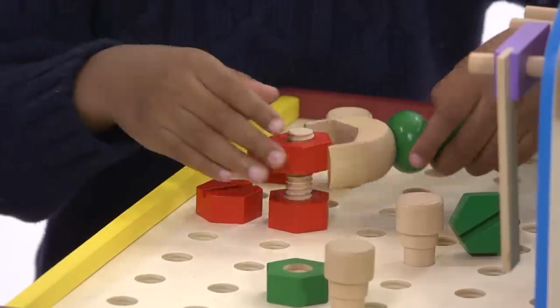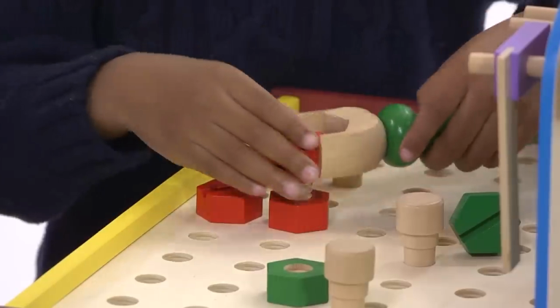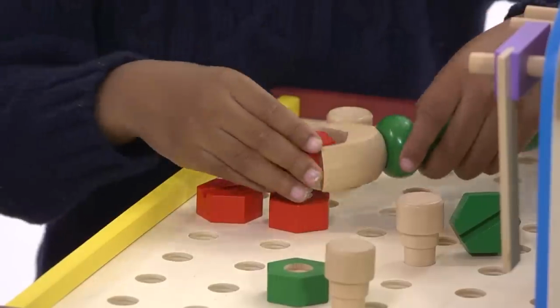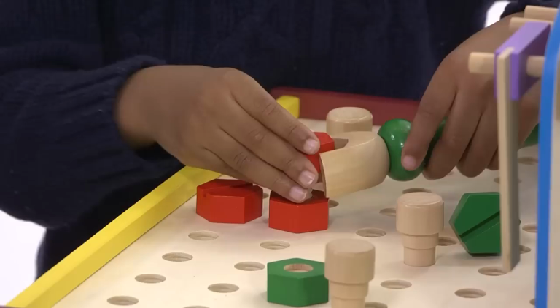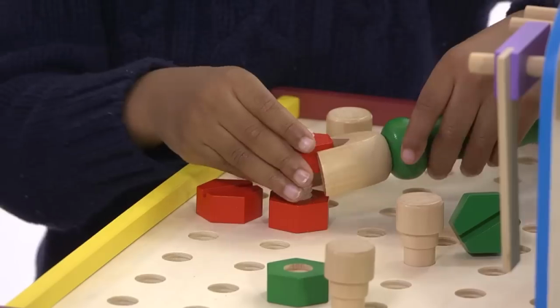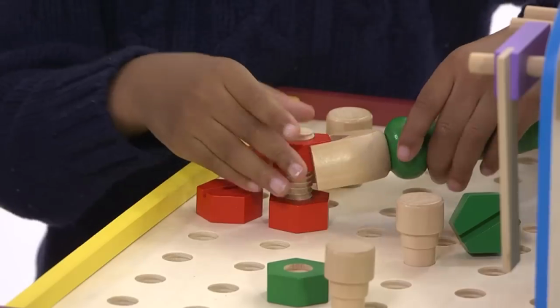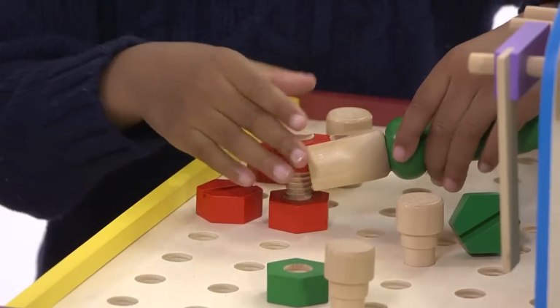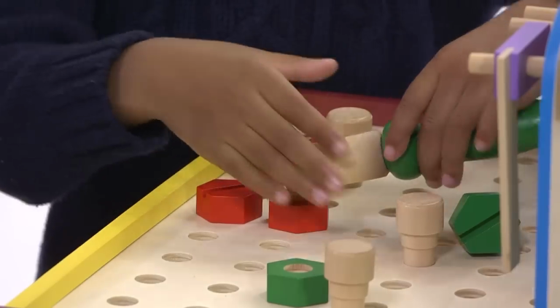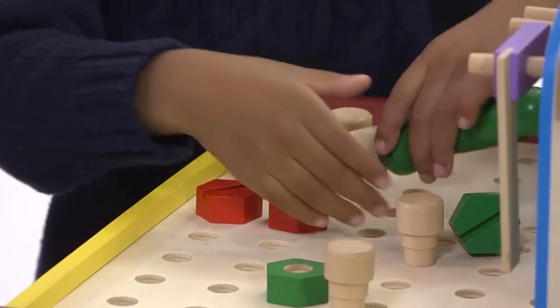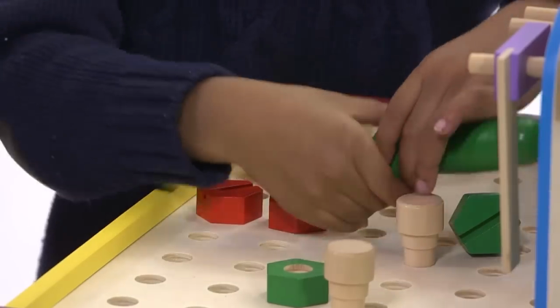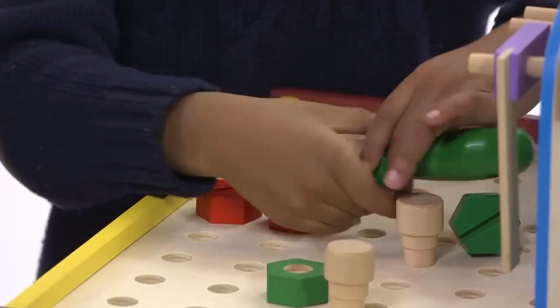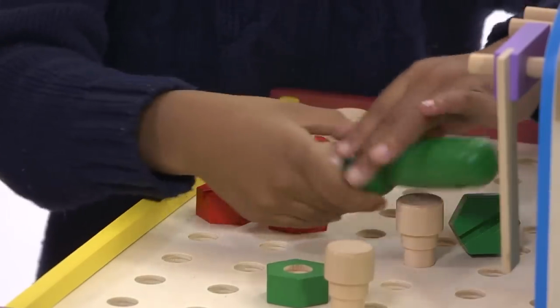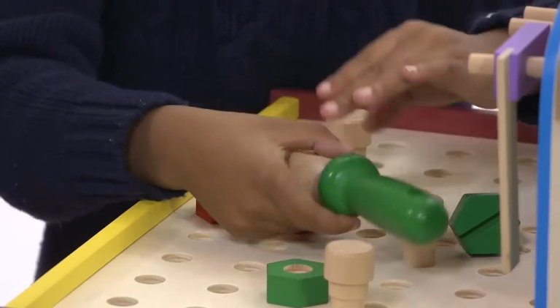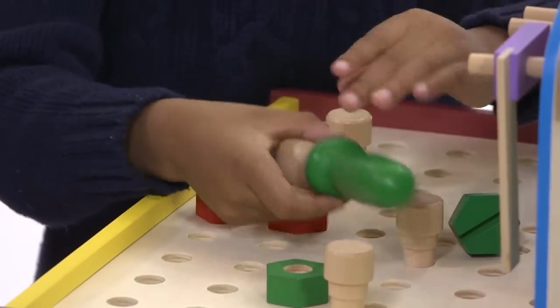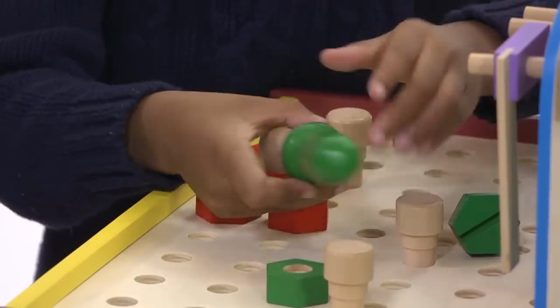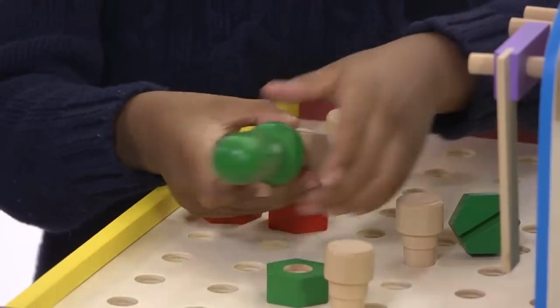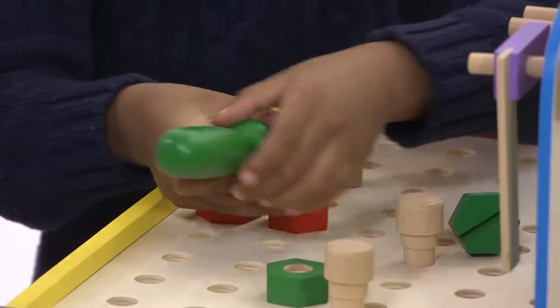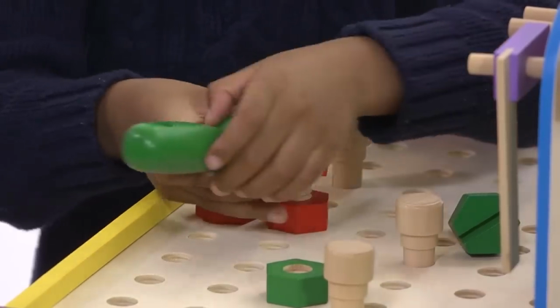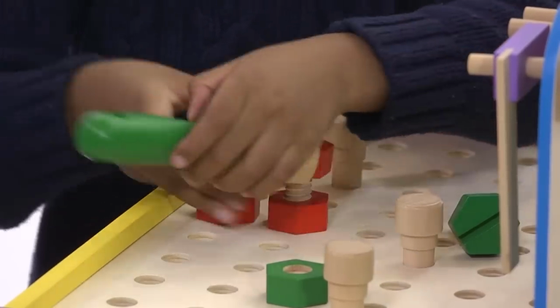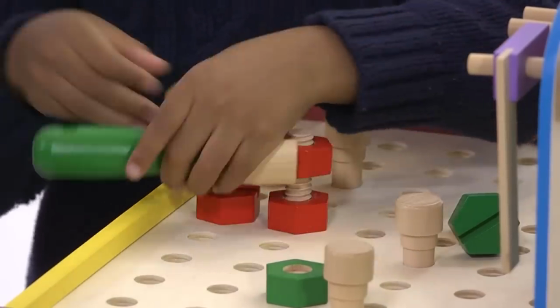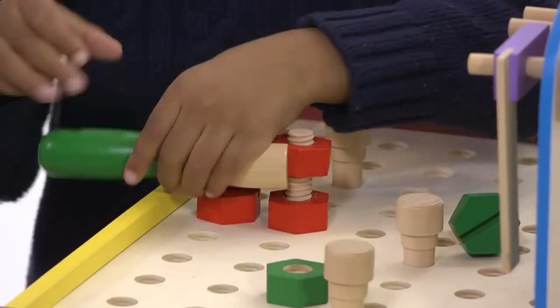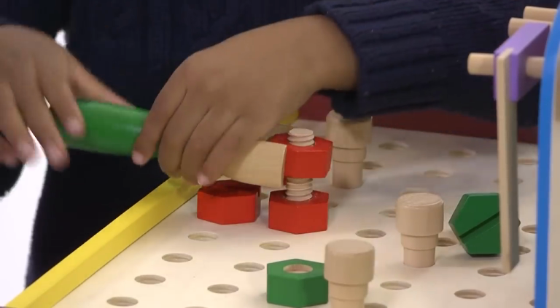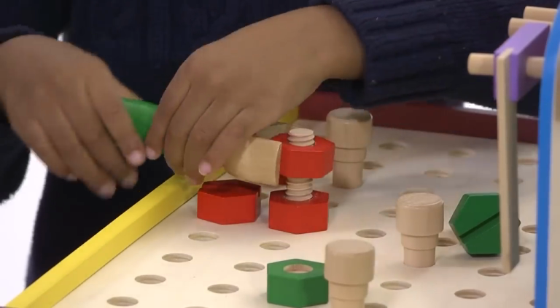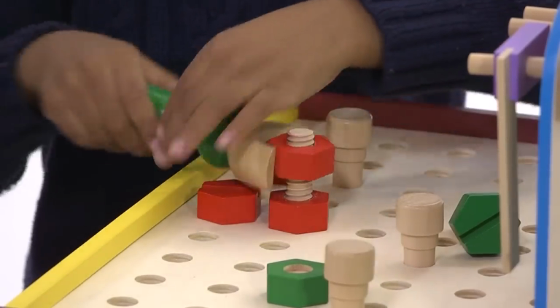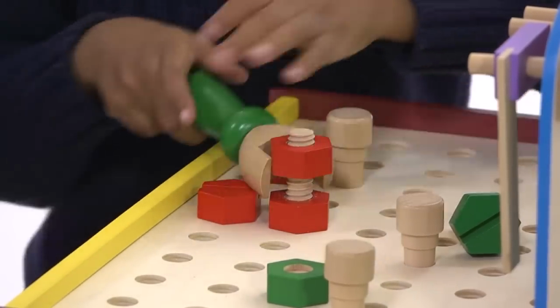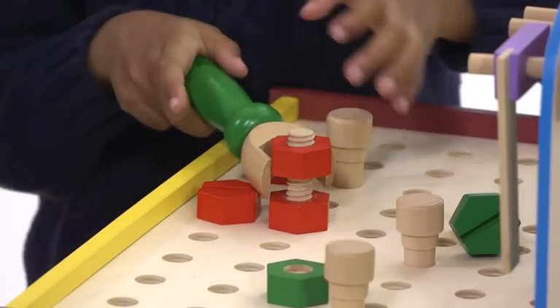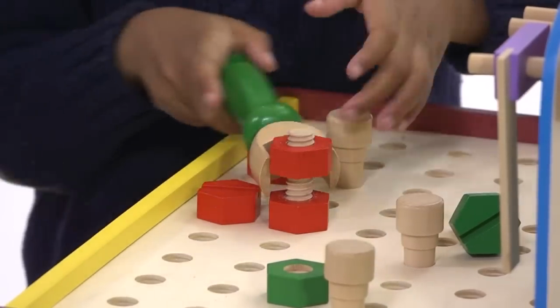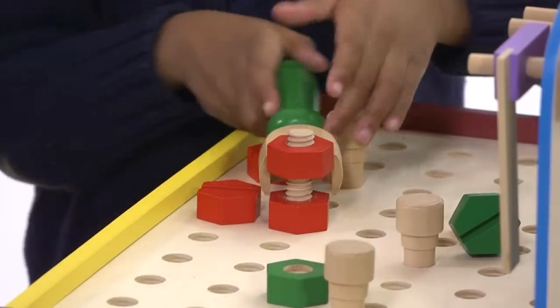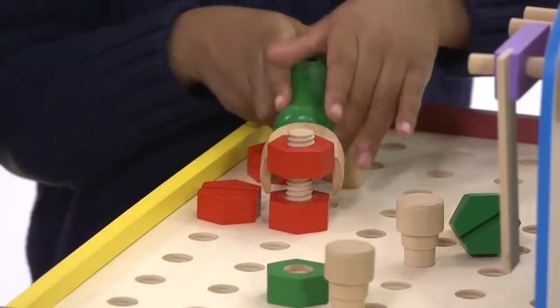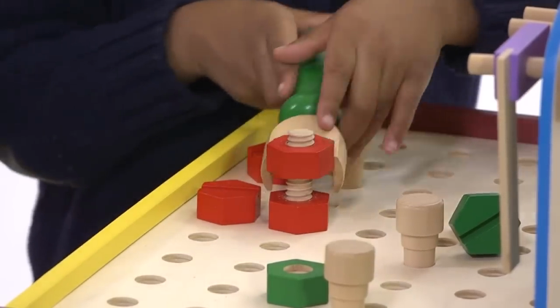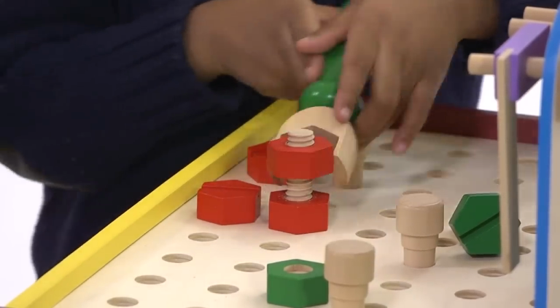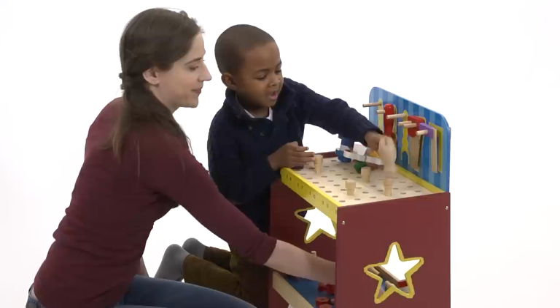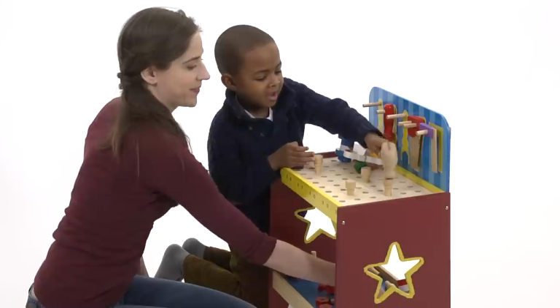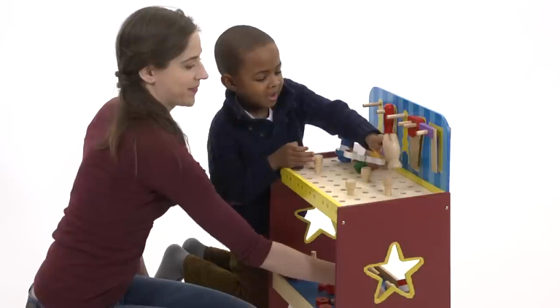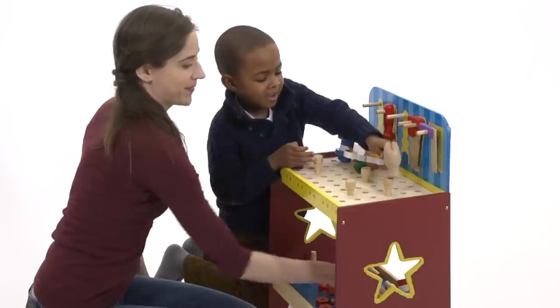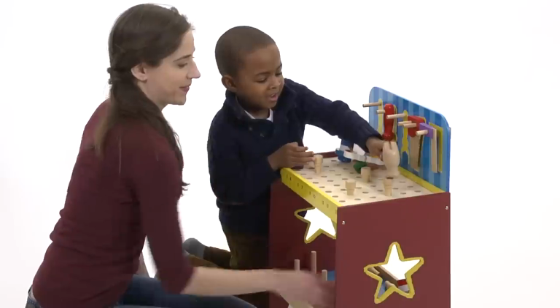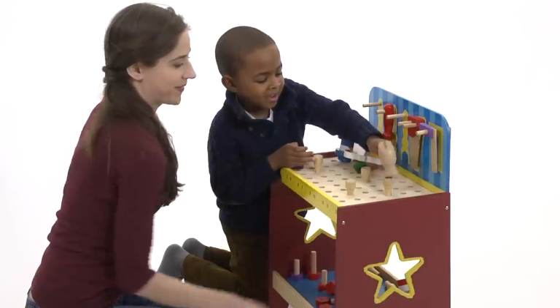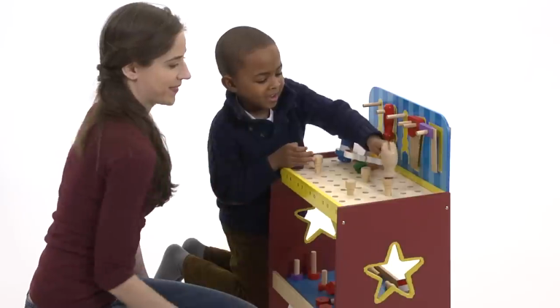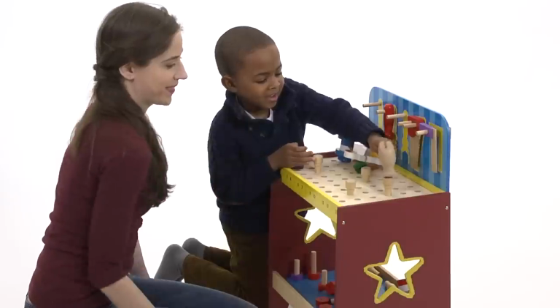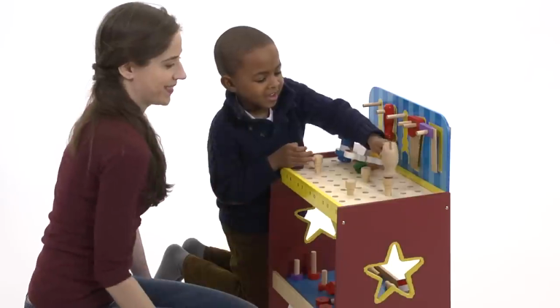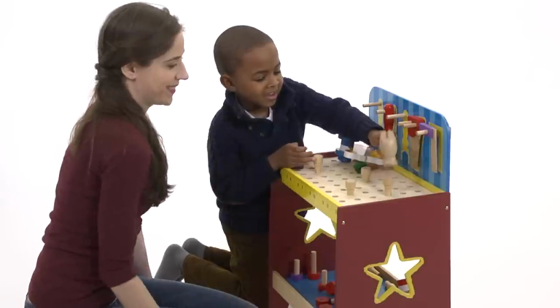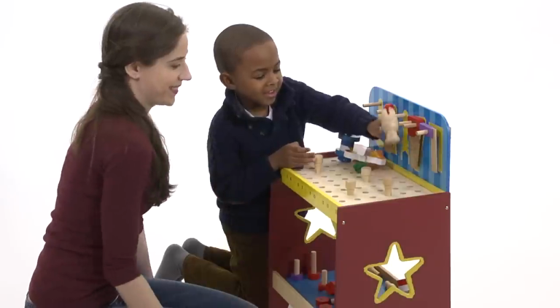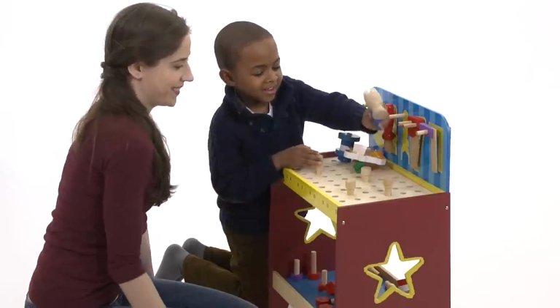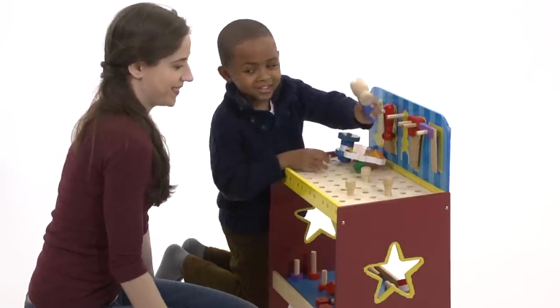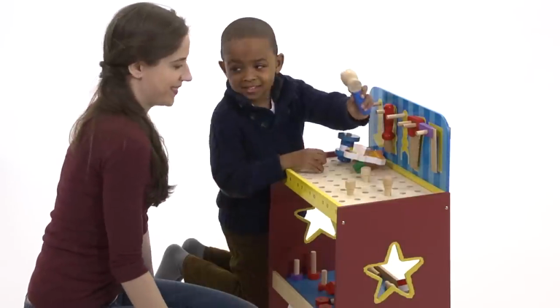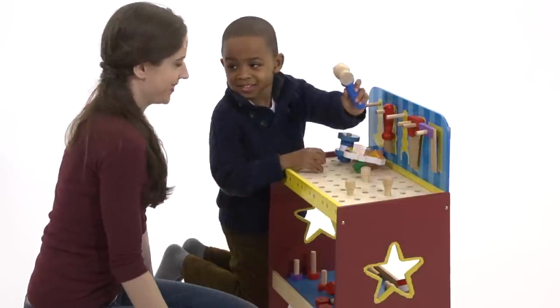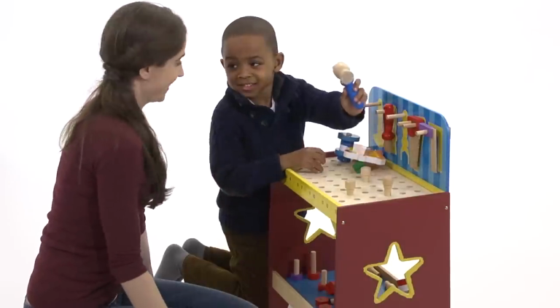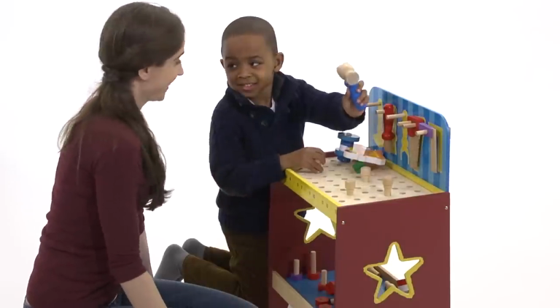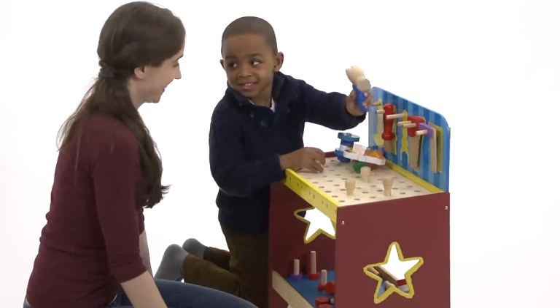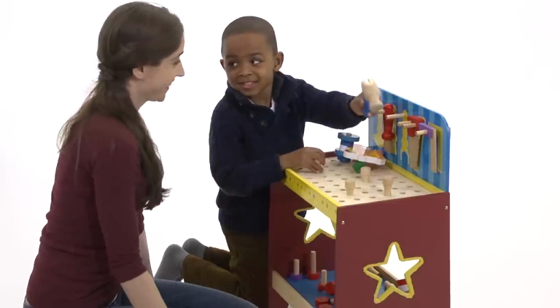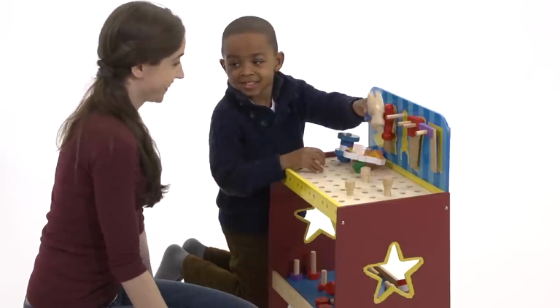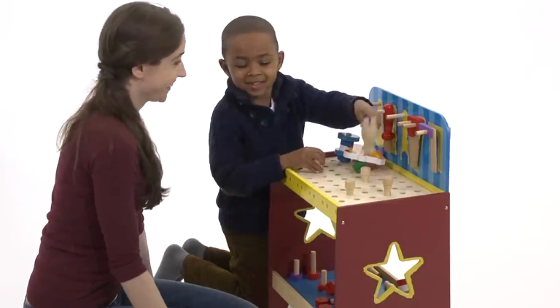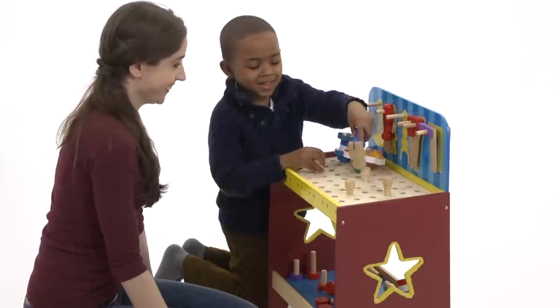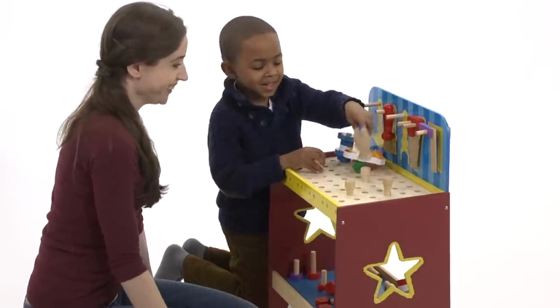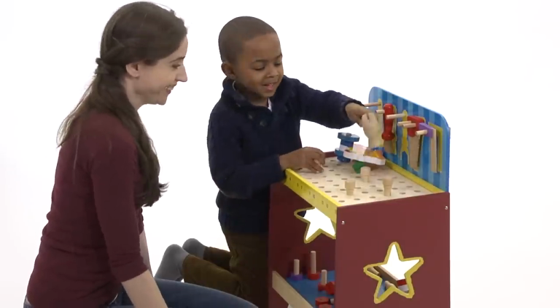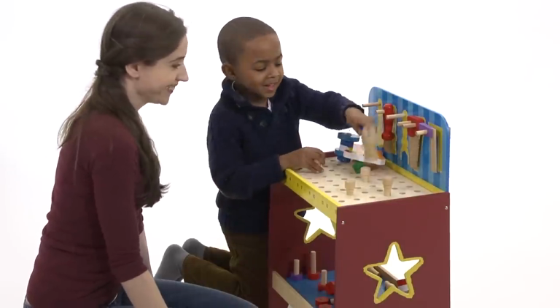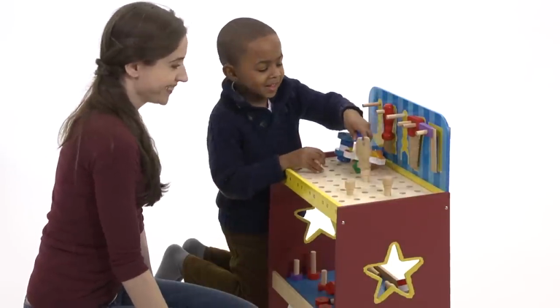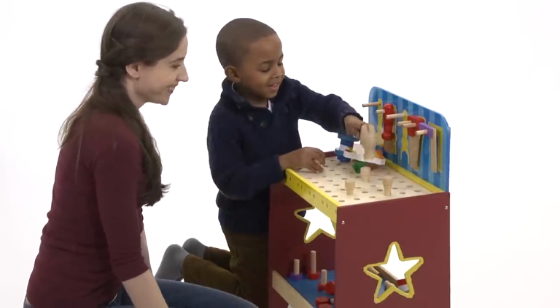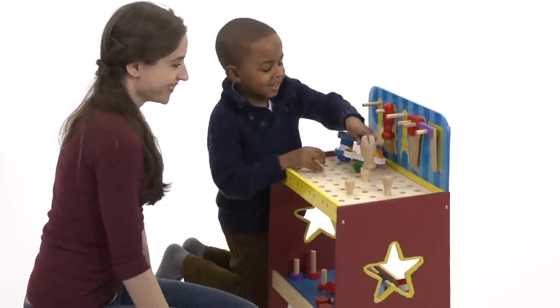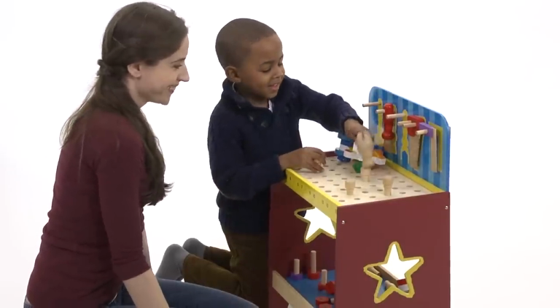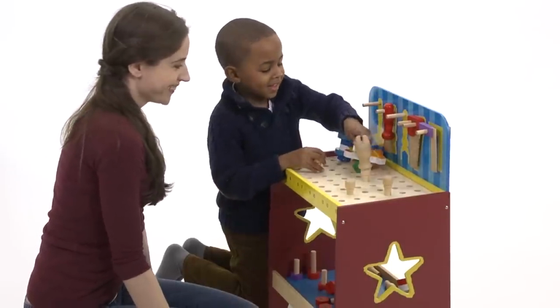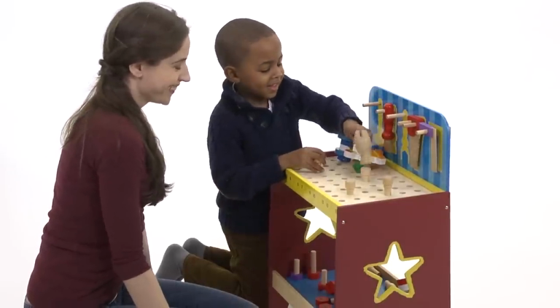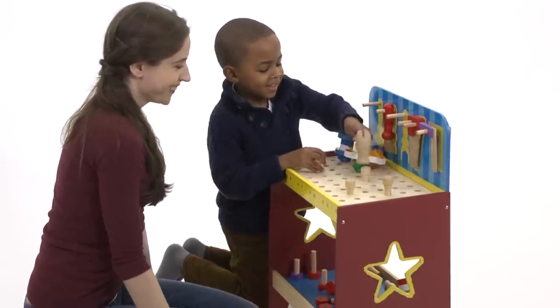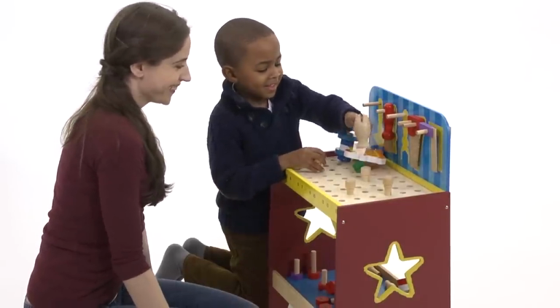Easy for little hands to pick up, turn, hammer and screw. A great 'I can do it' activity.